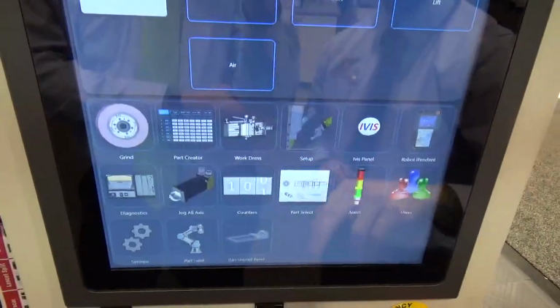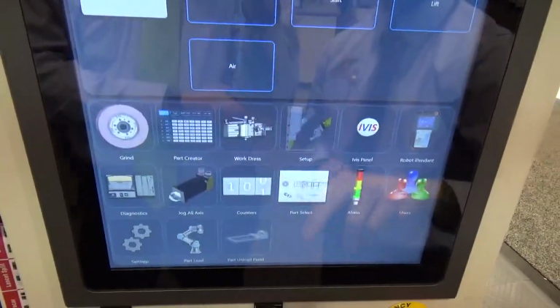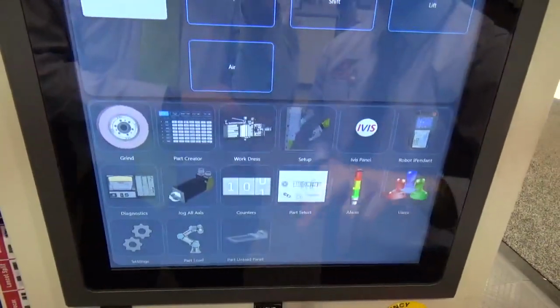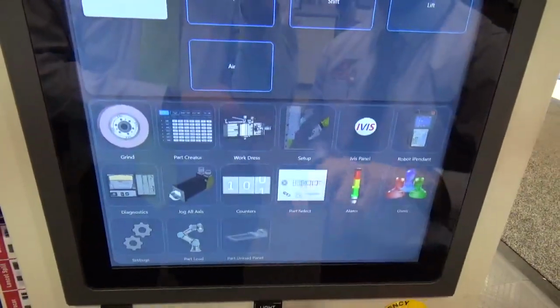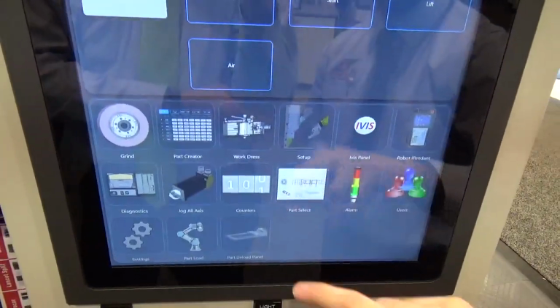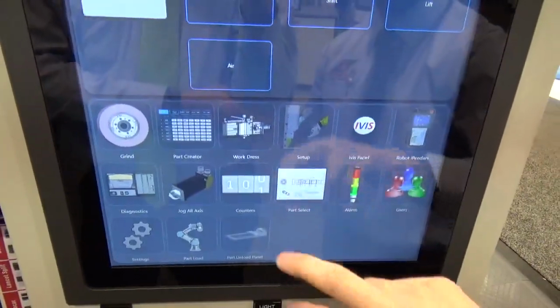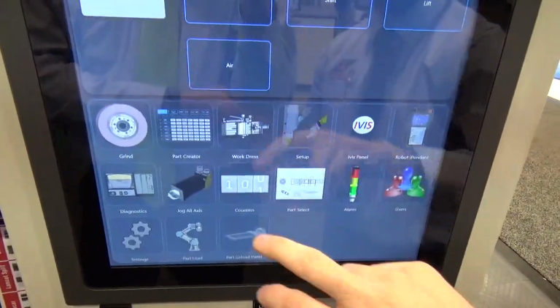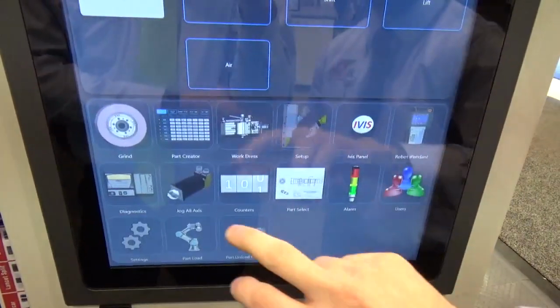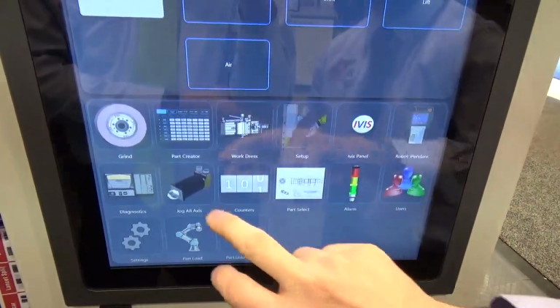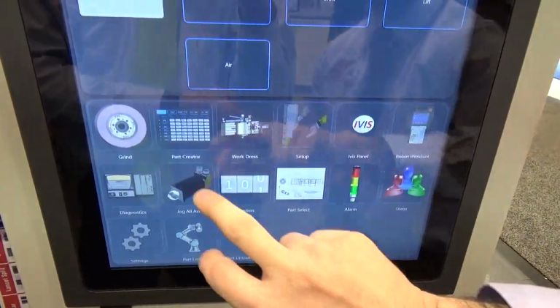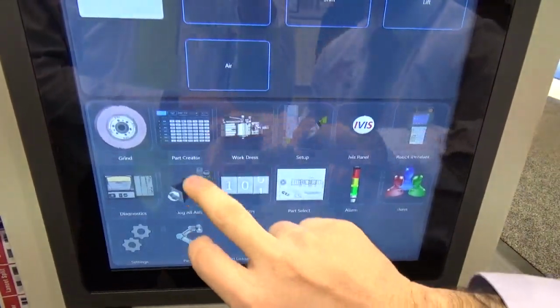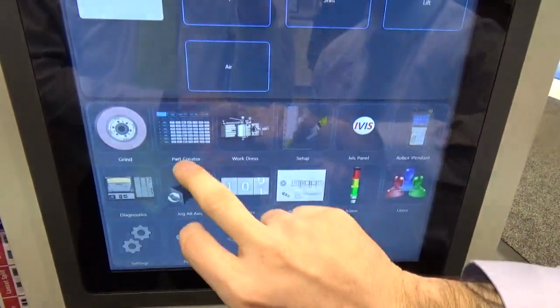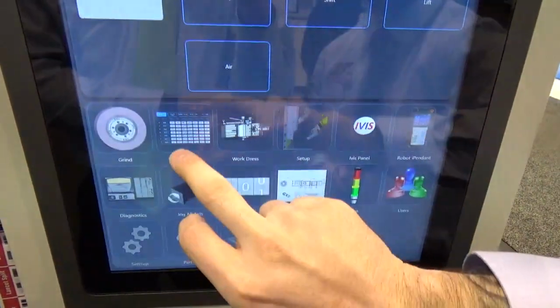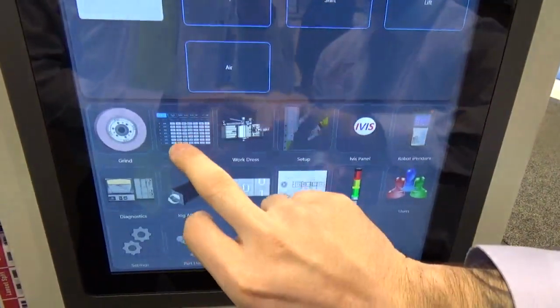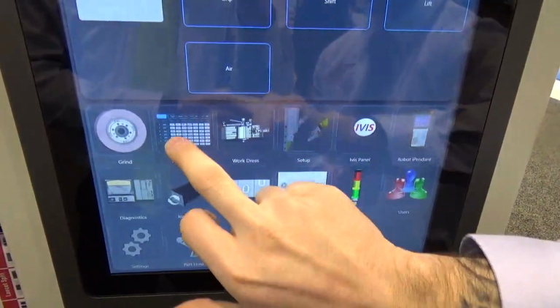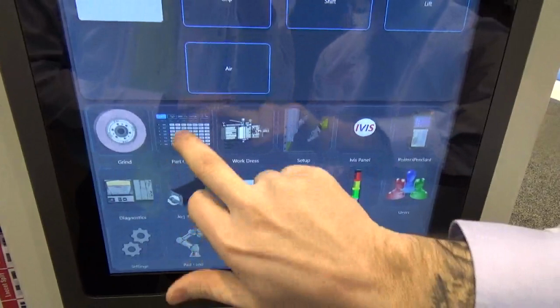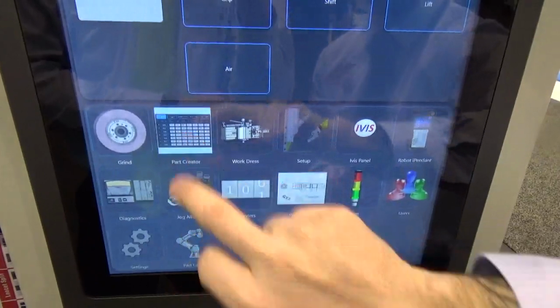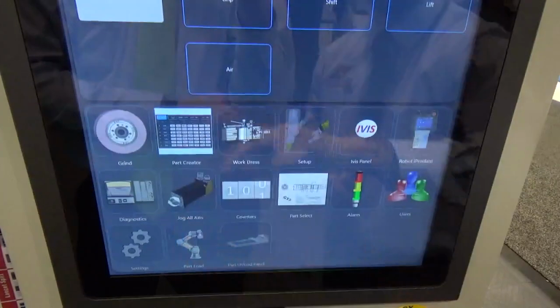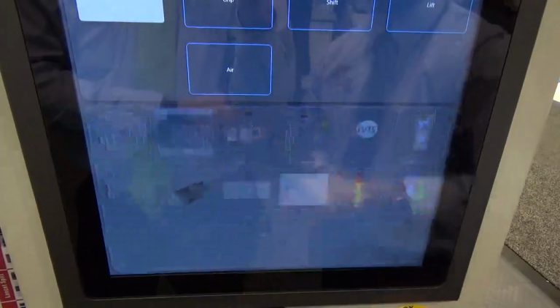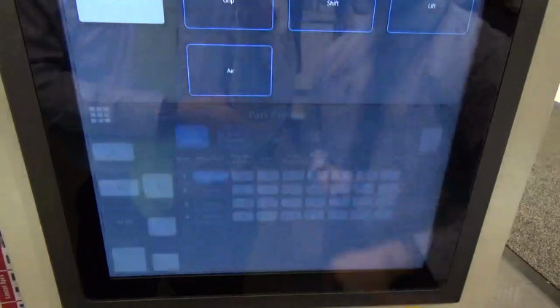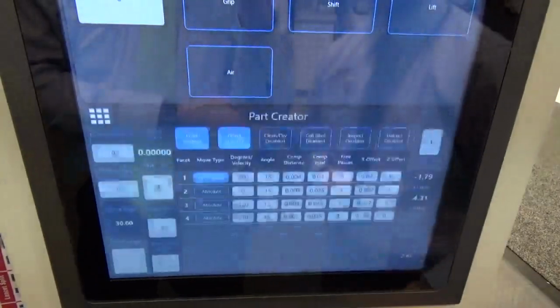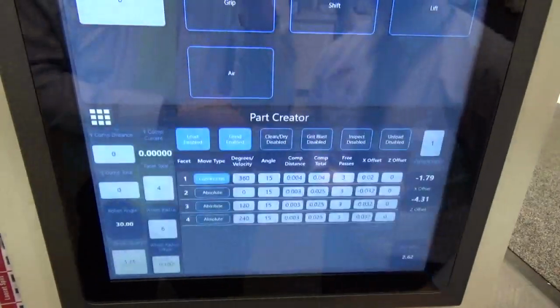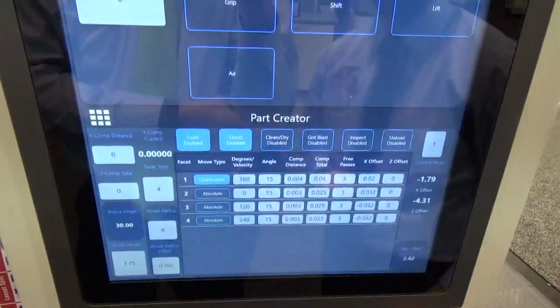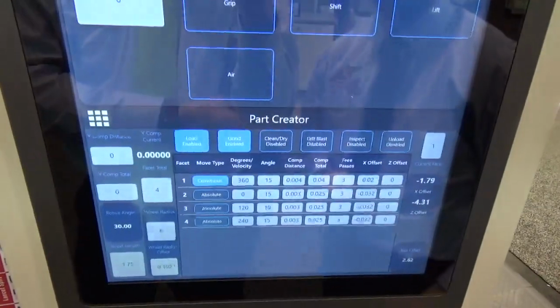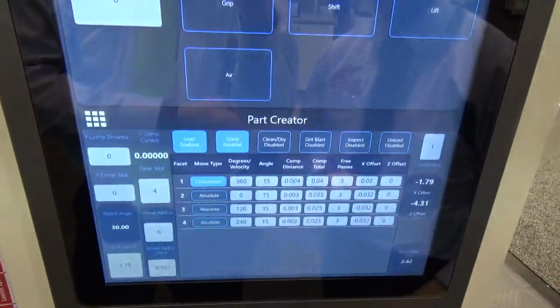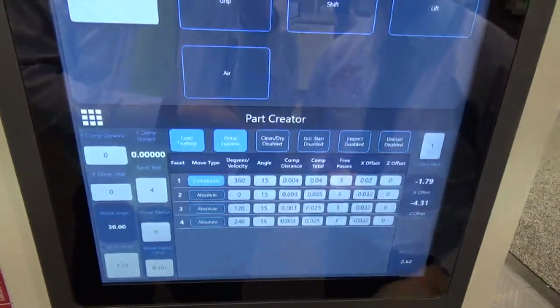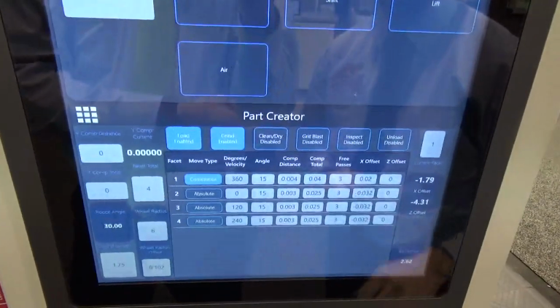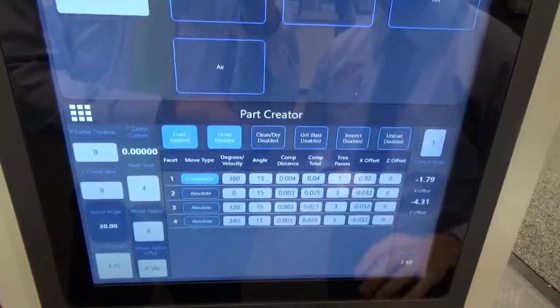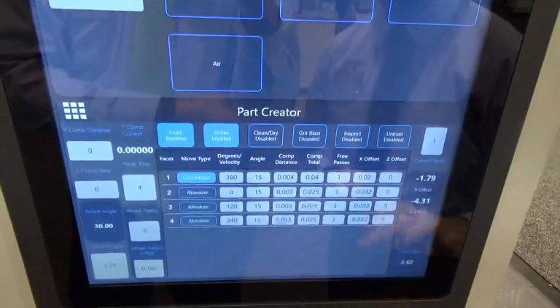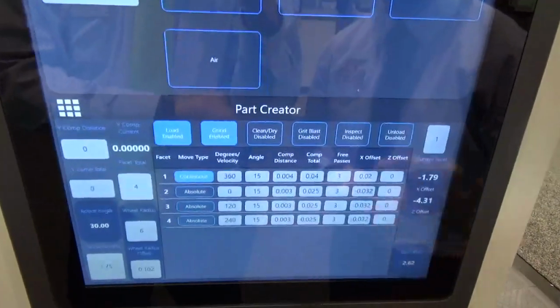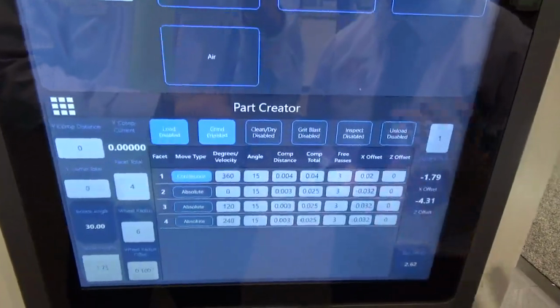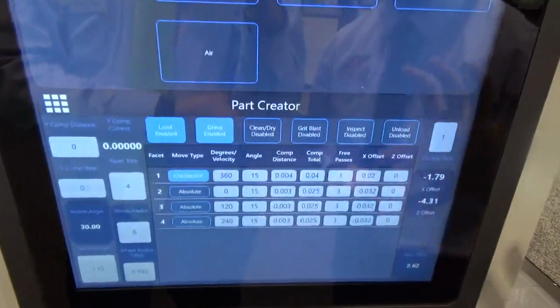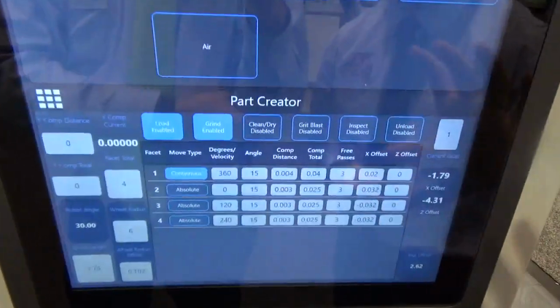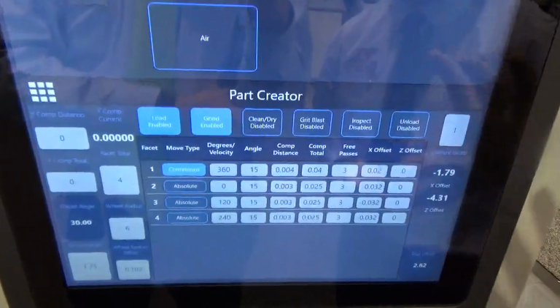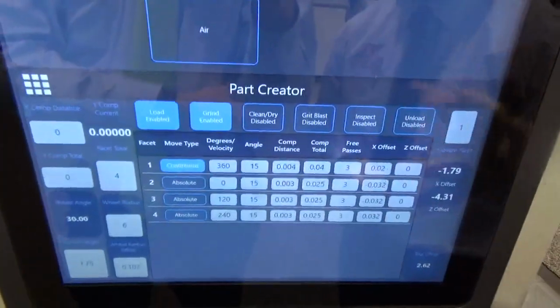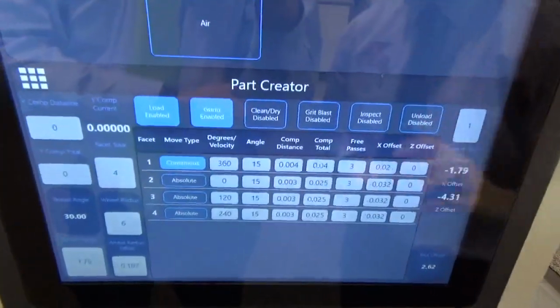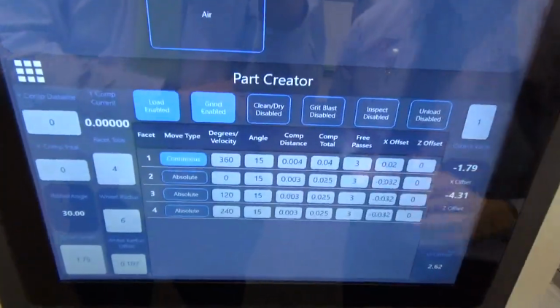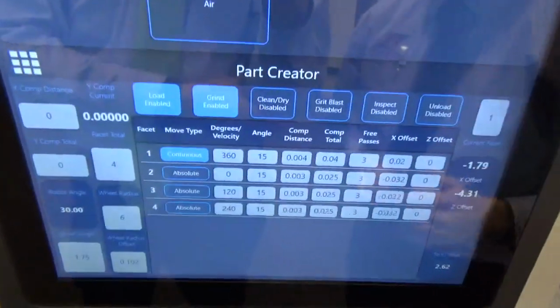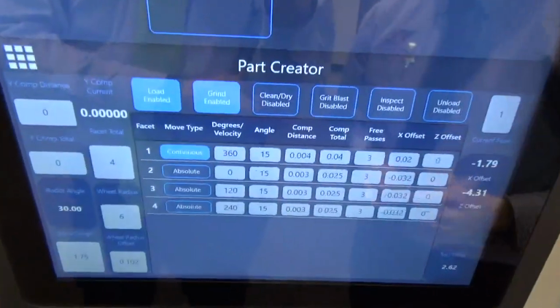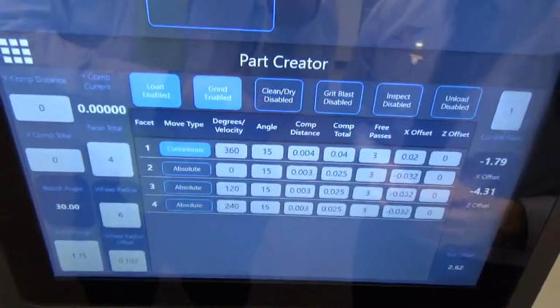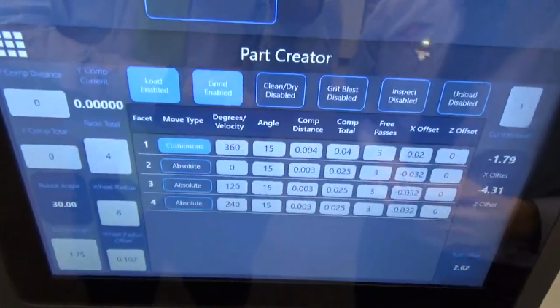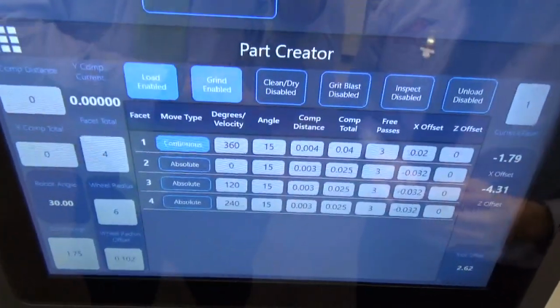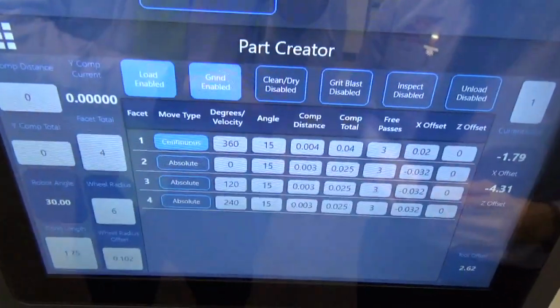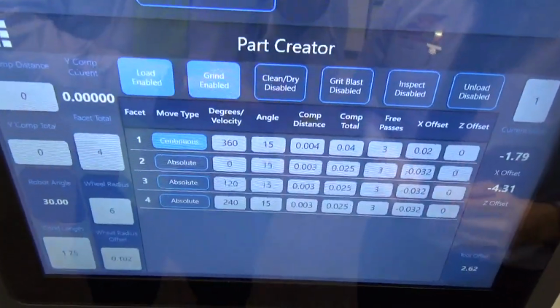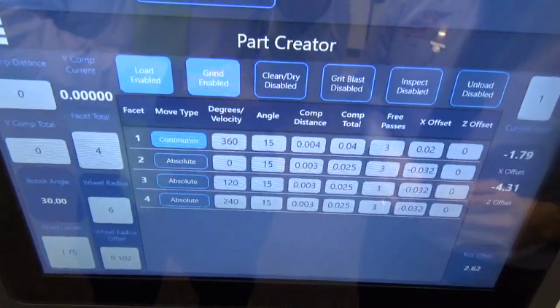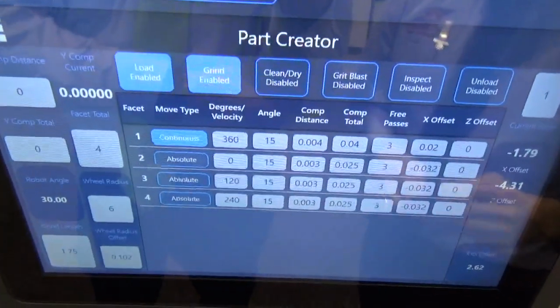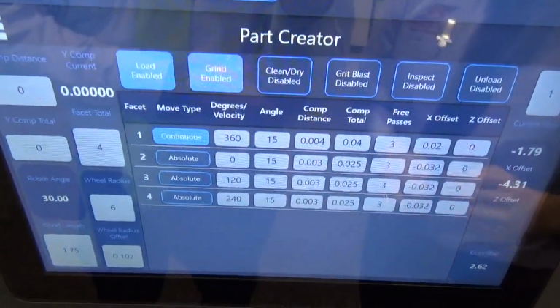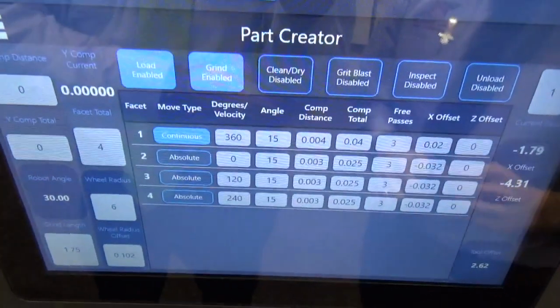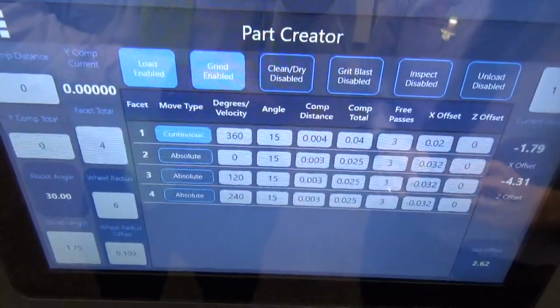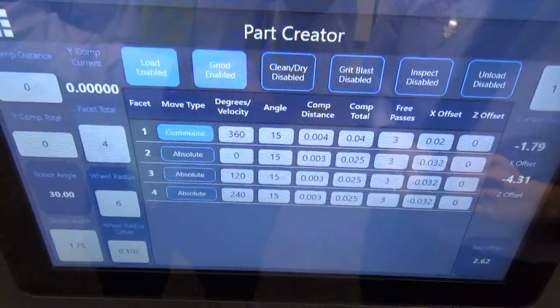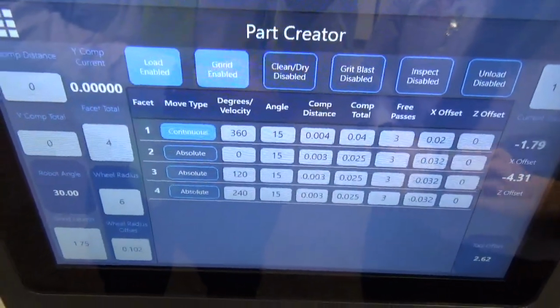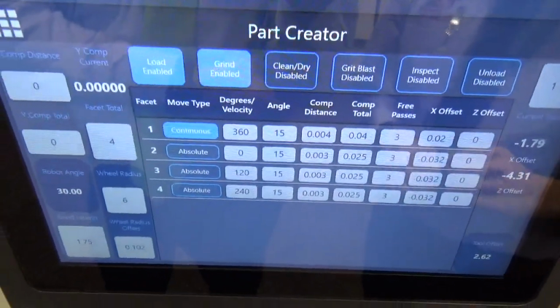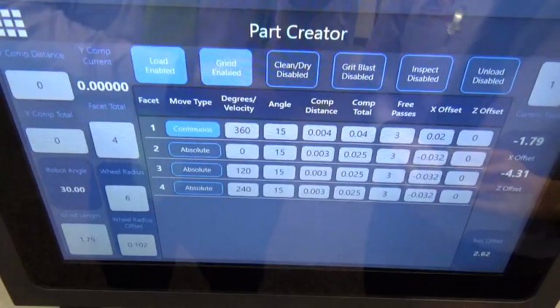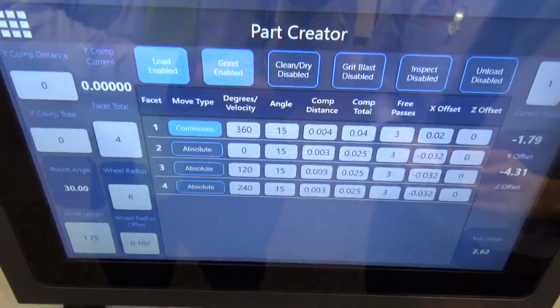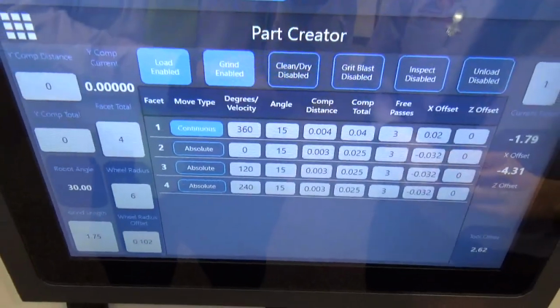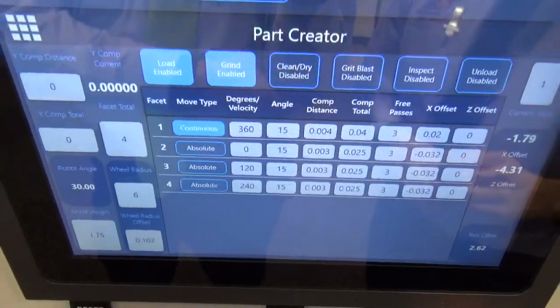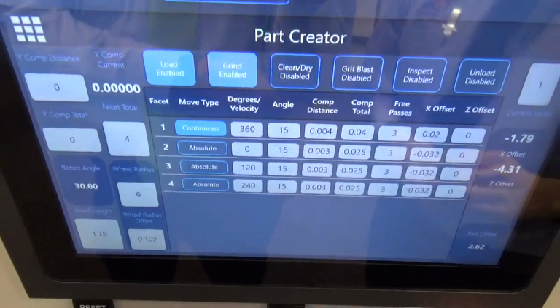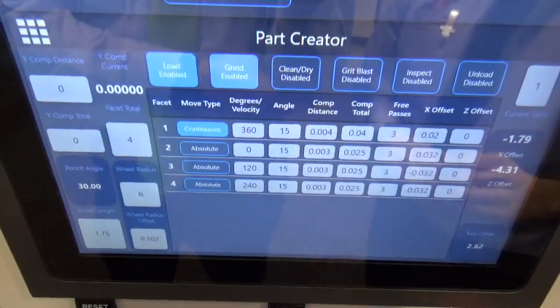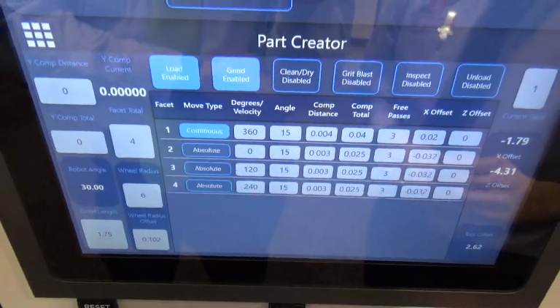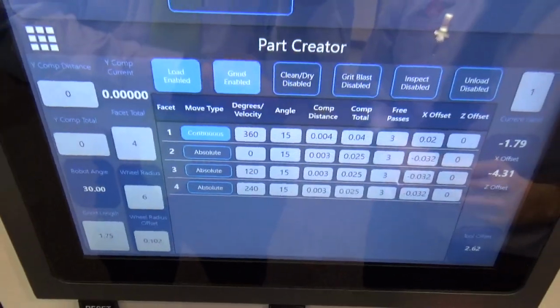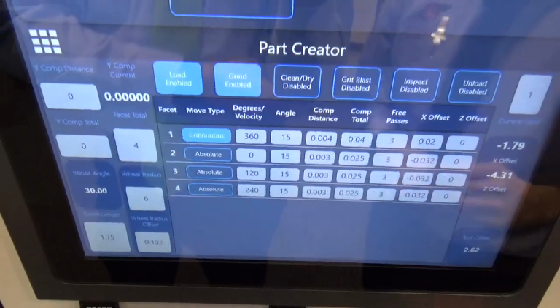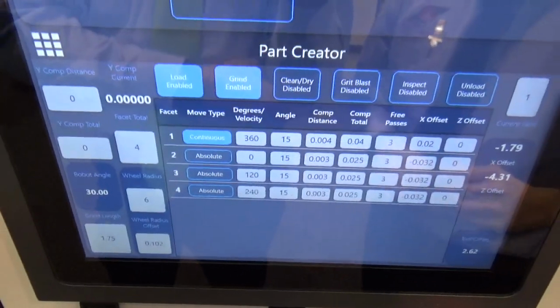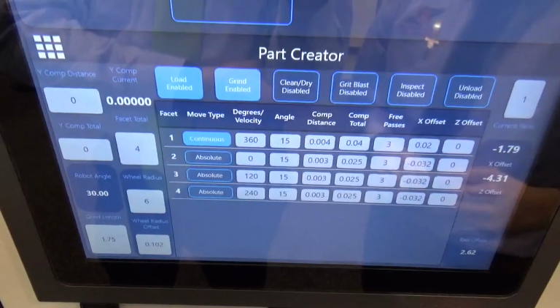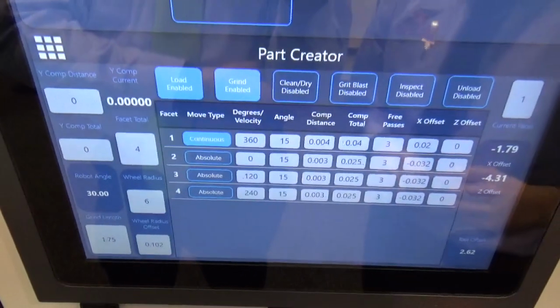The last screen is the part creator screen, which shows the grind program that you are currently in.